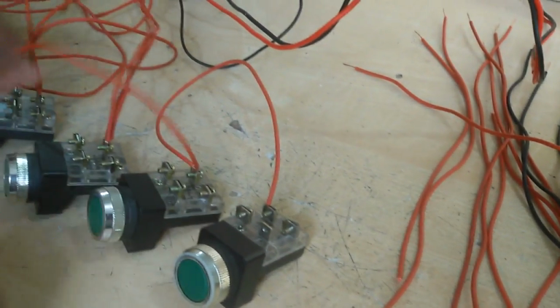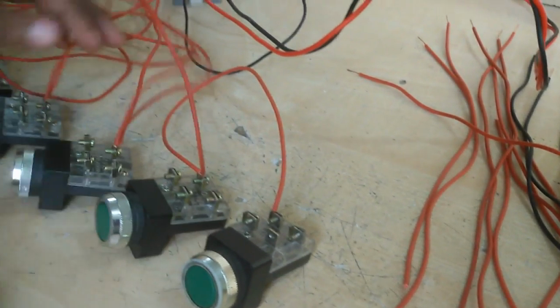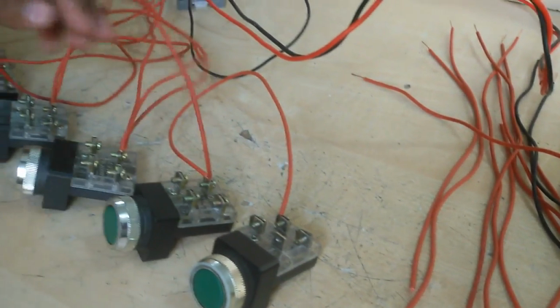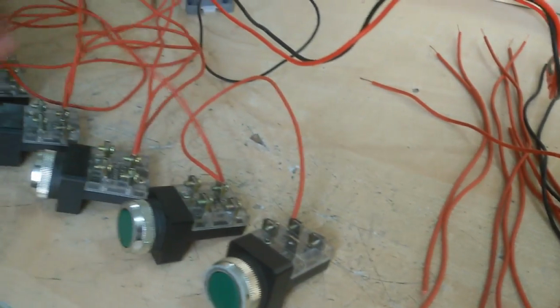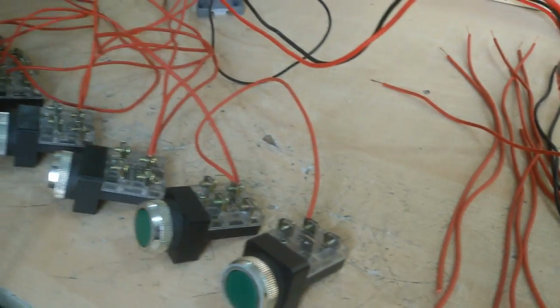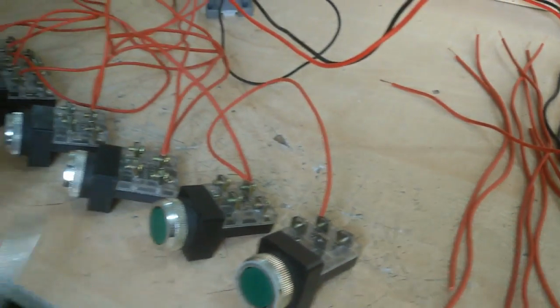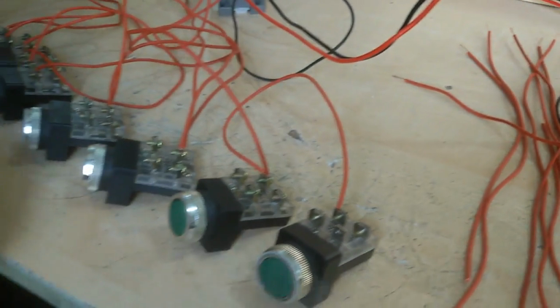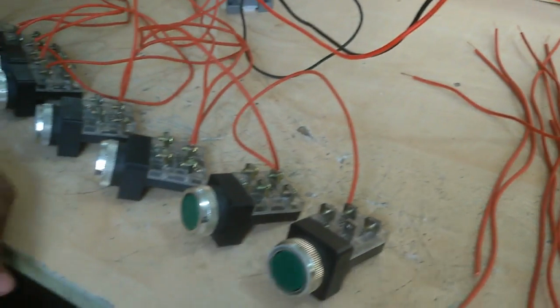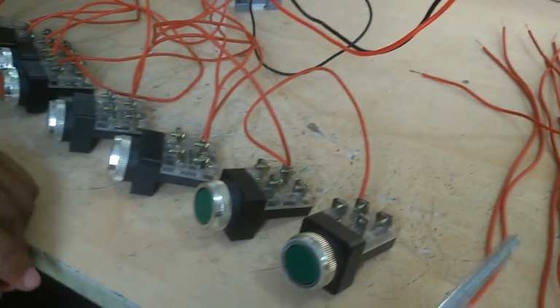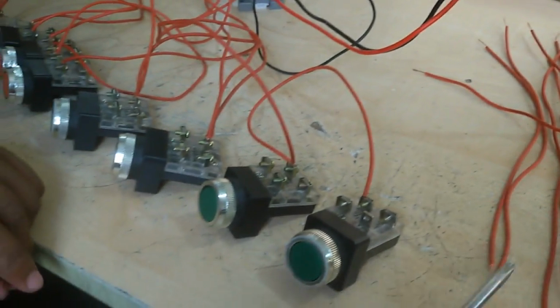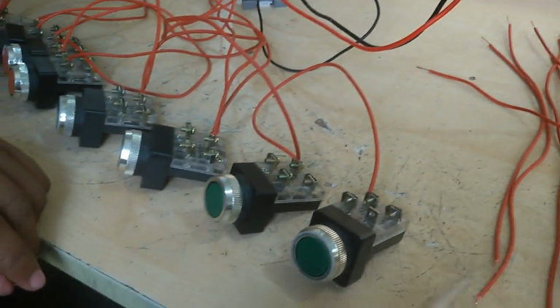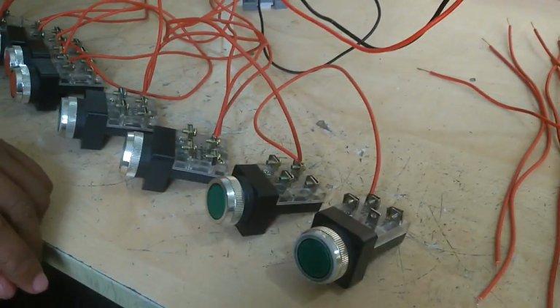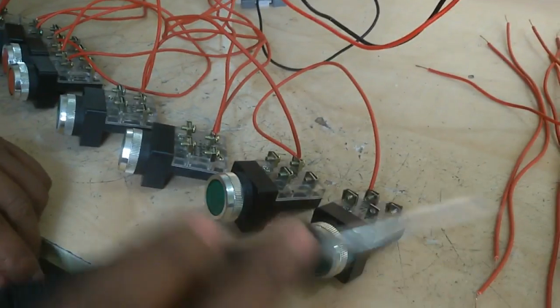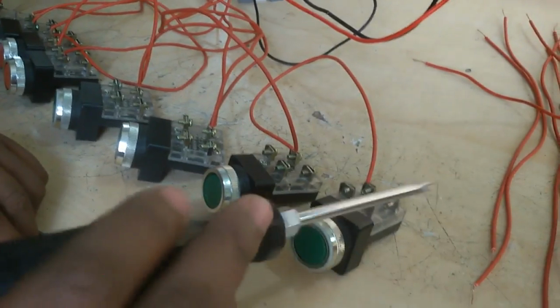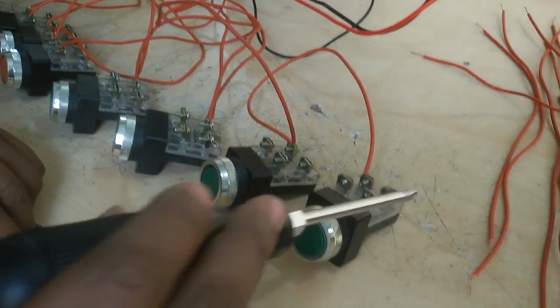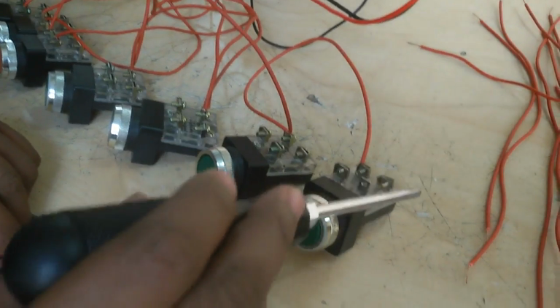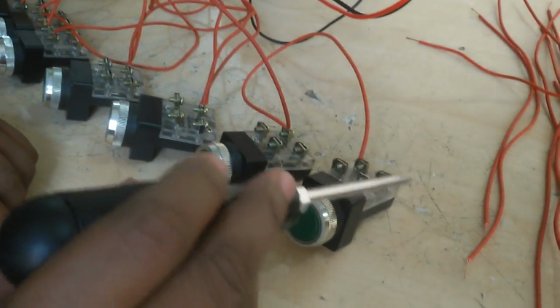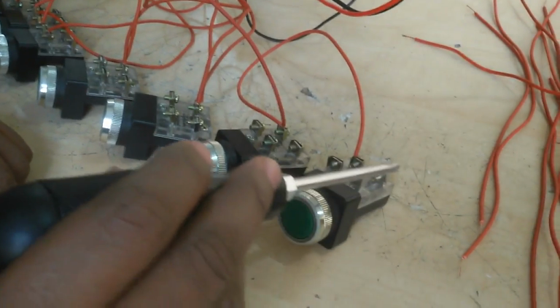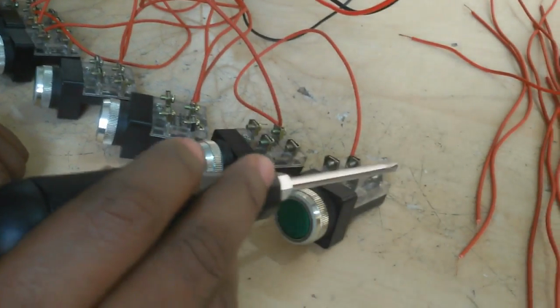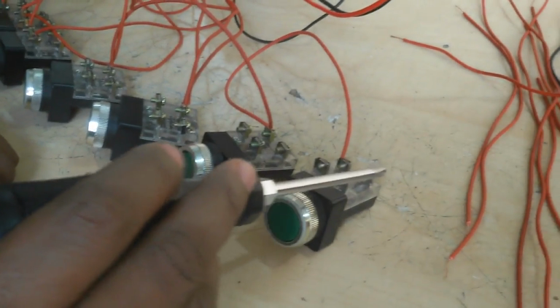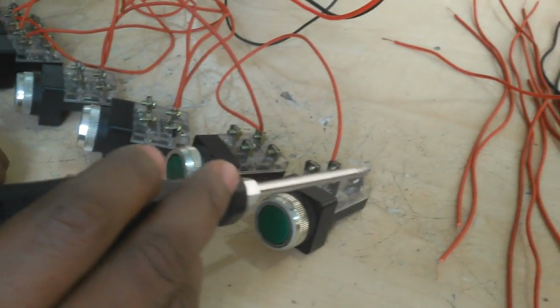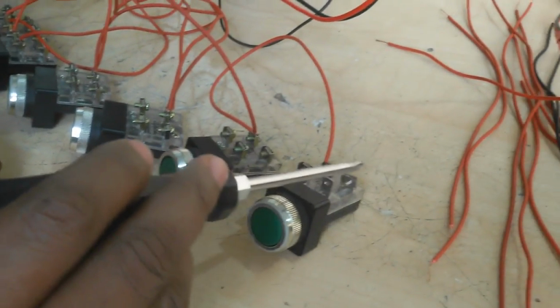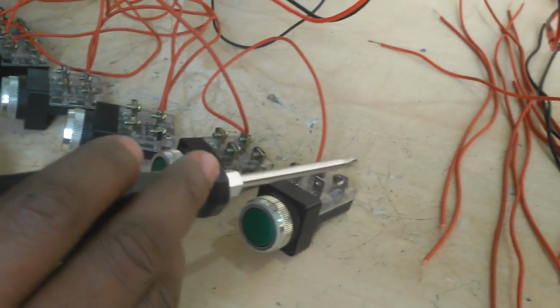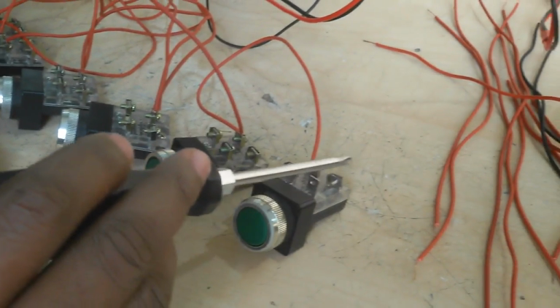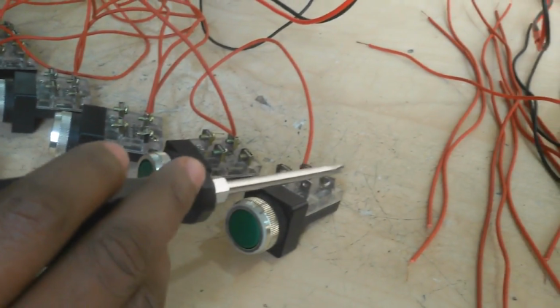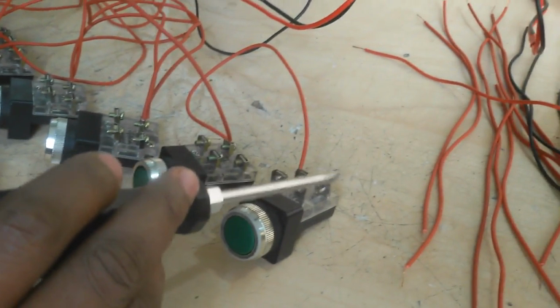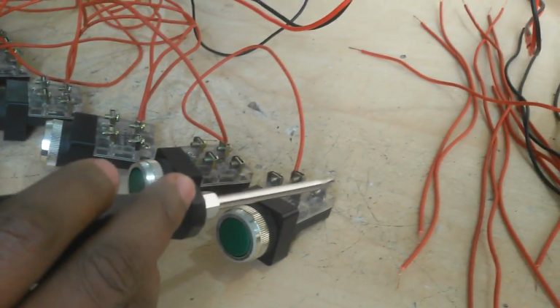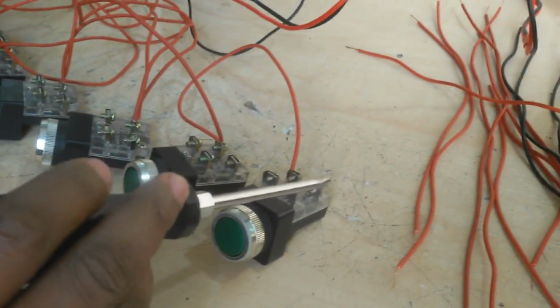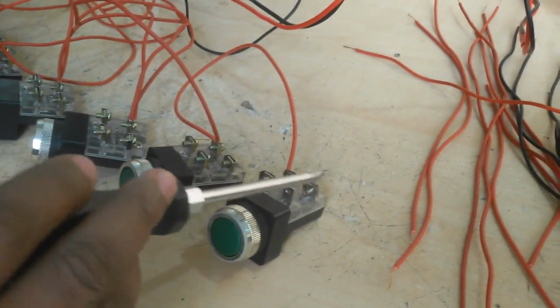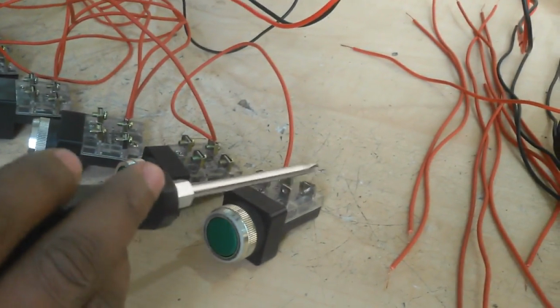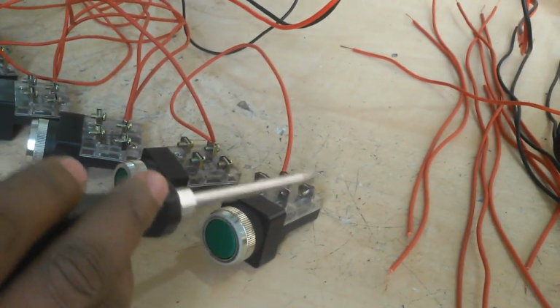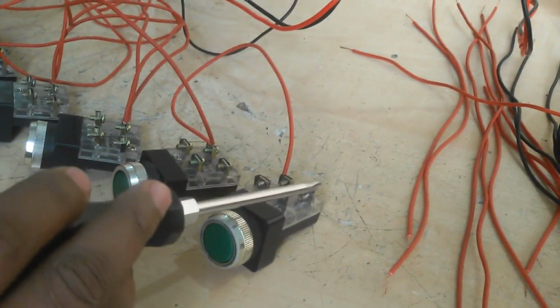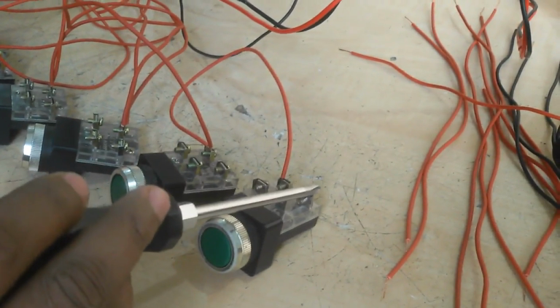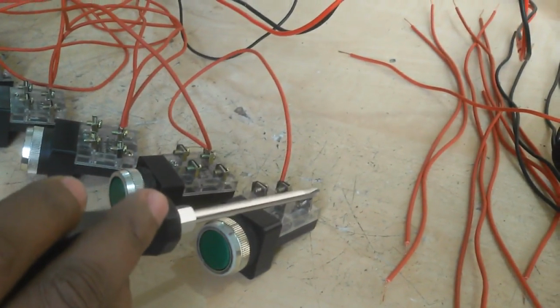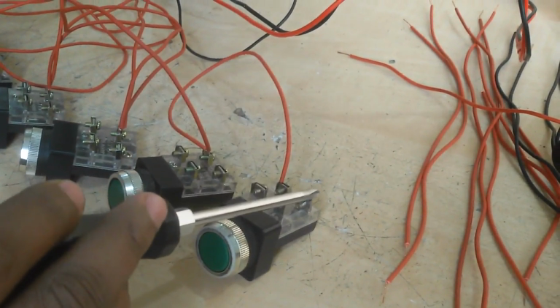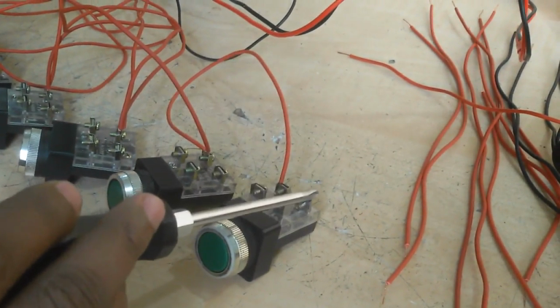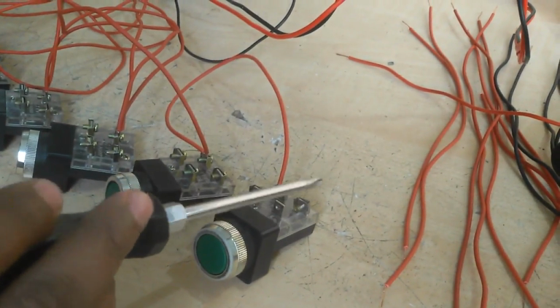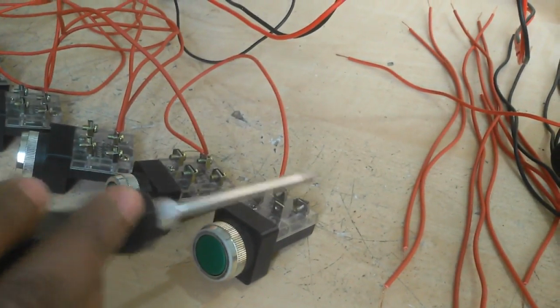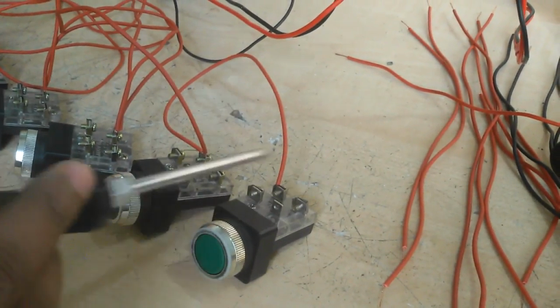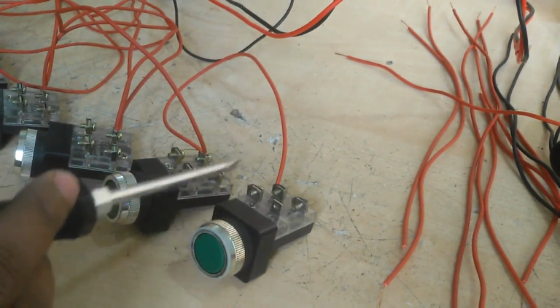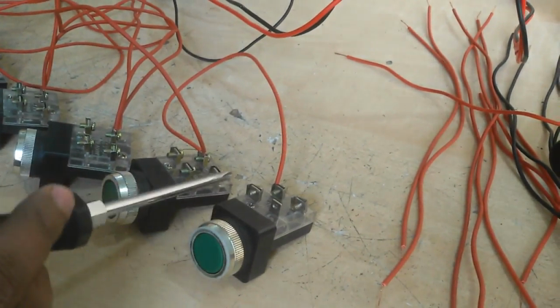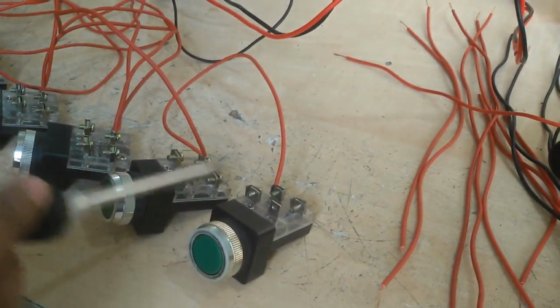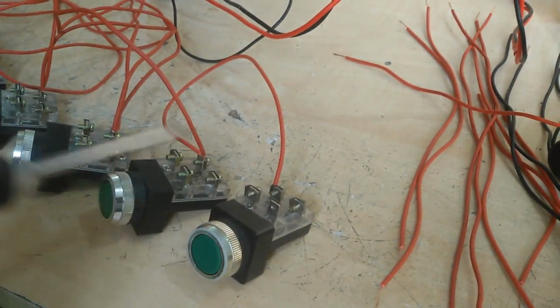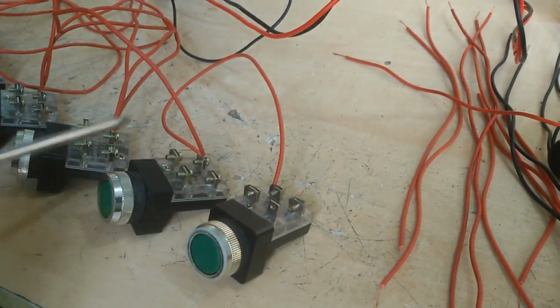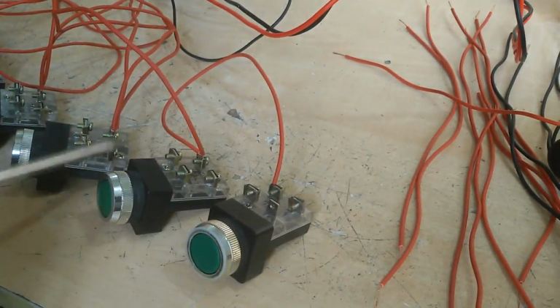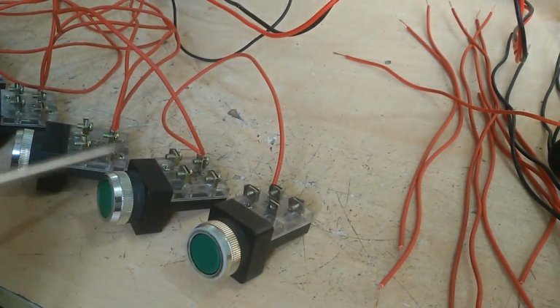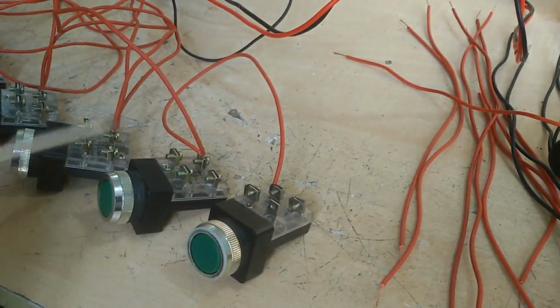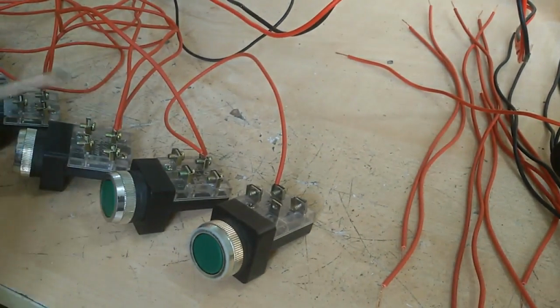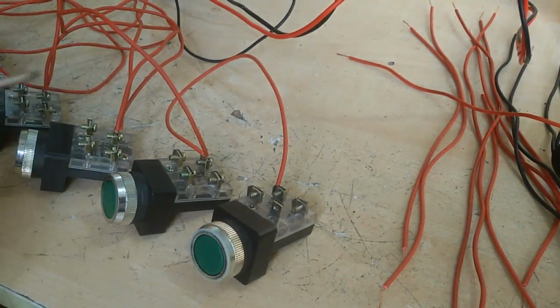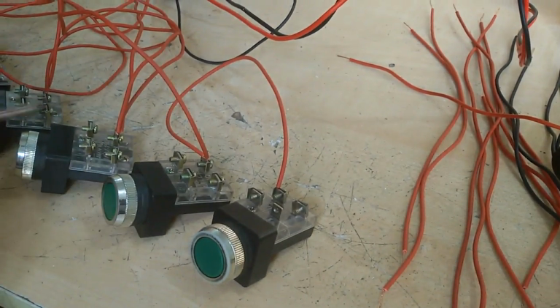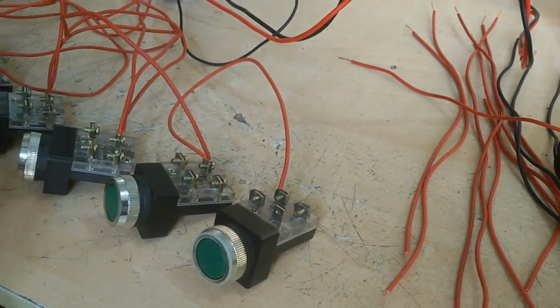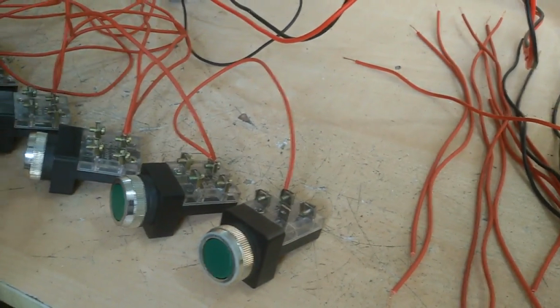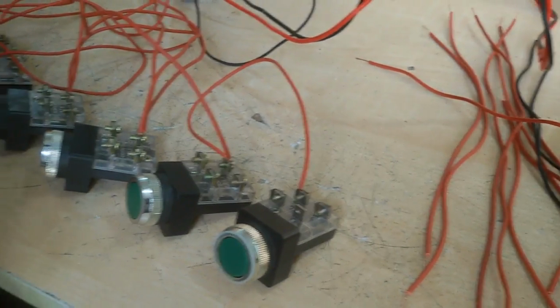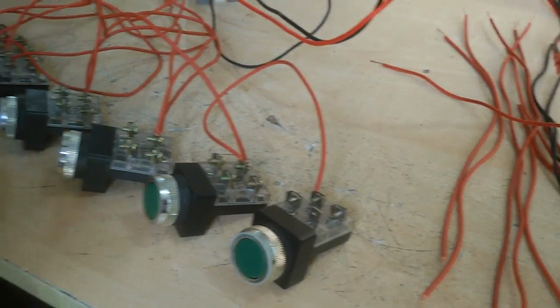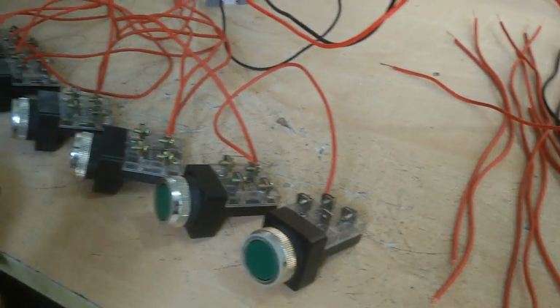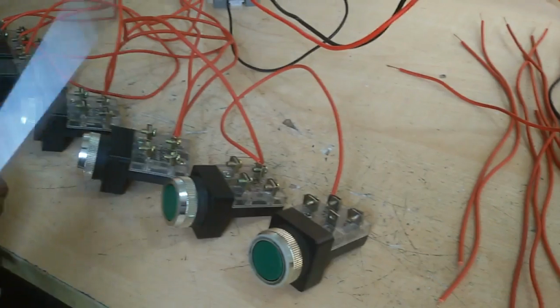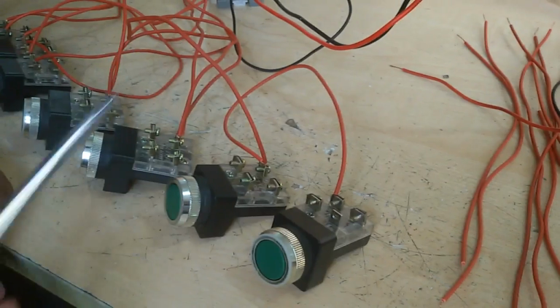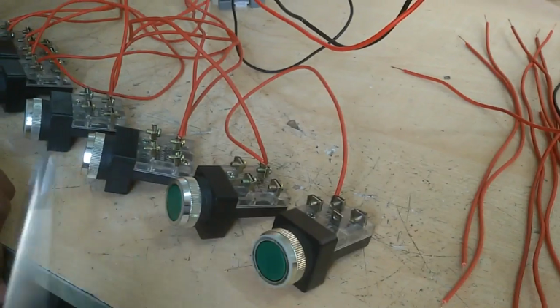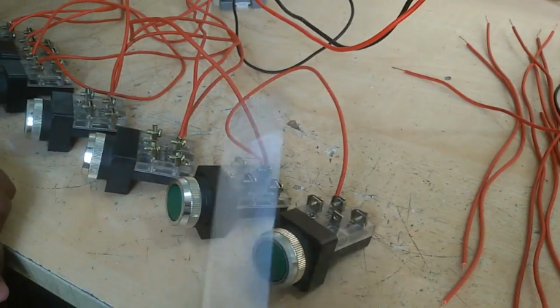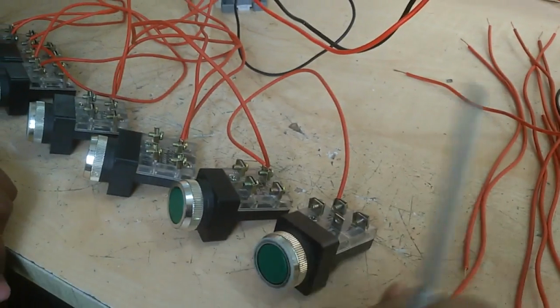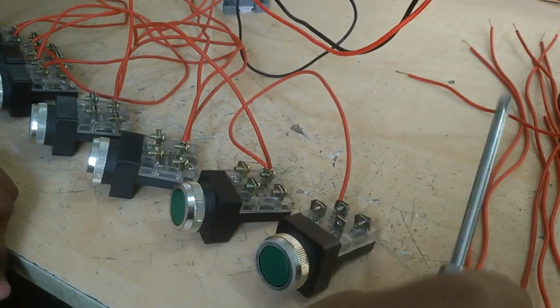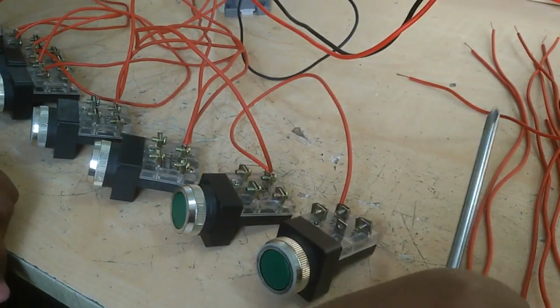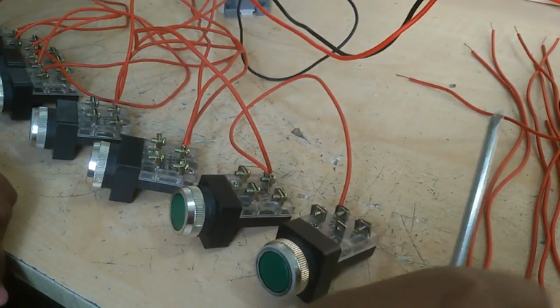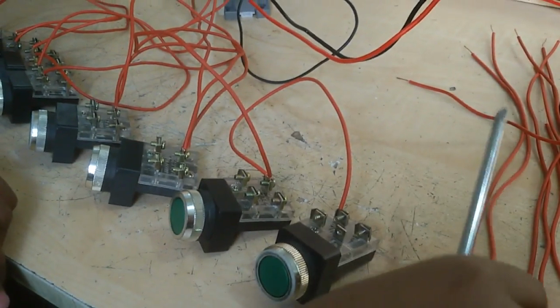Now I'll start with another side — this side, this side, this side, and this side — and connect.